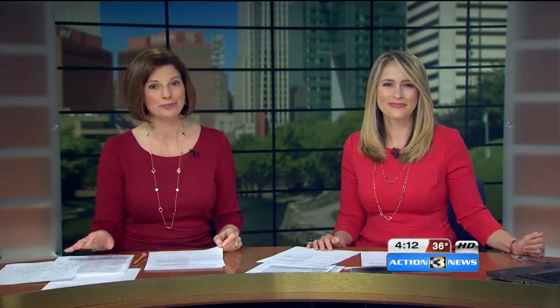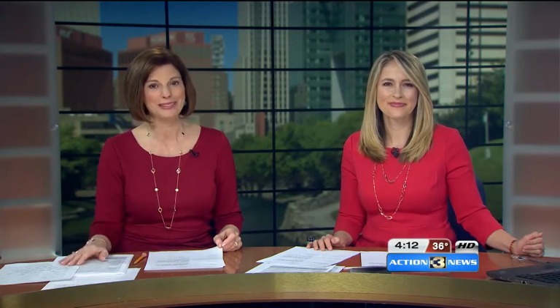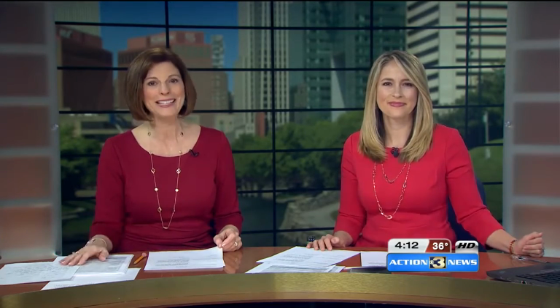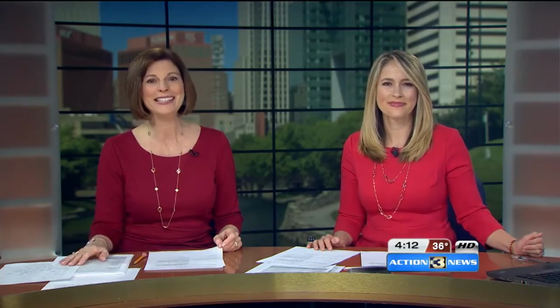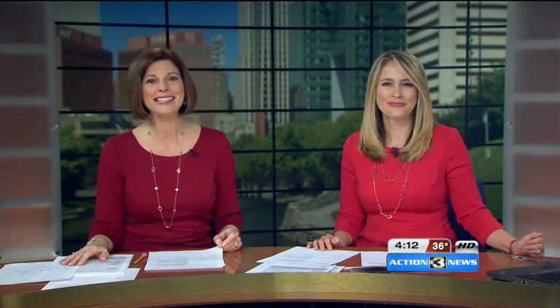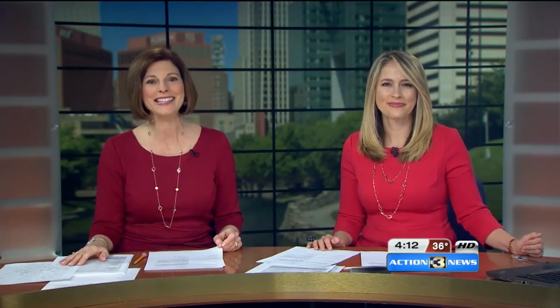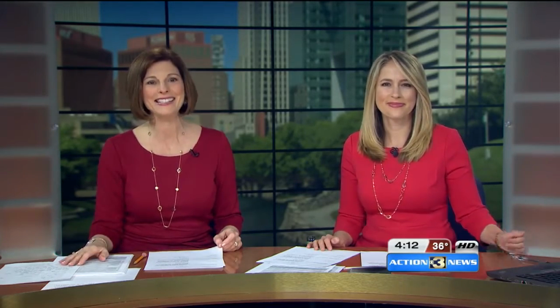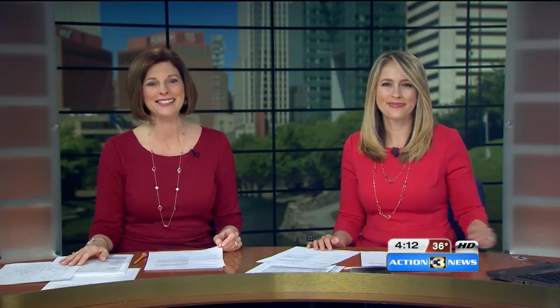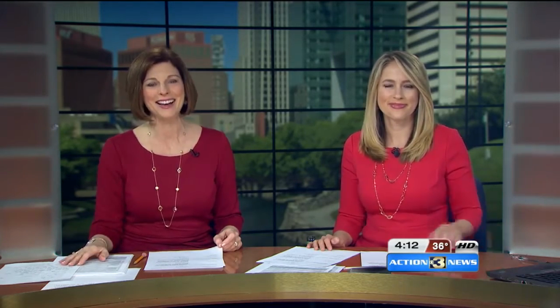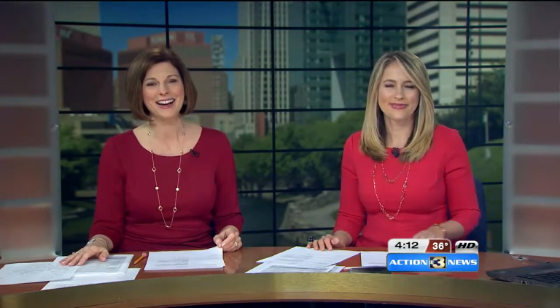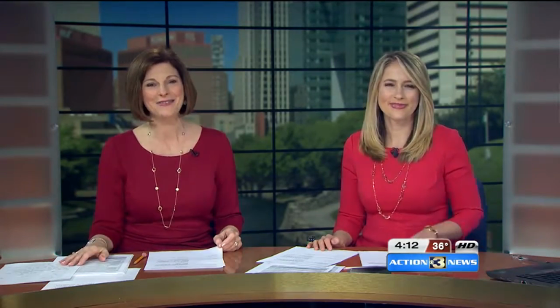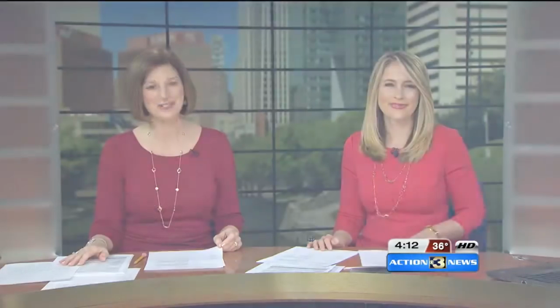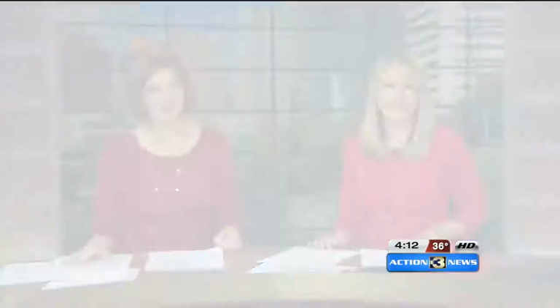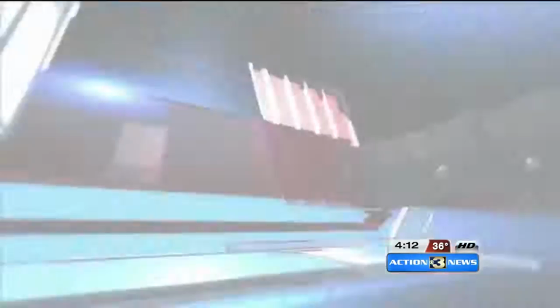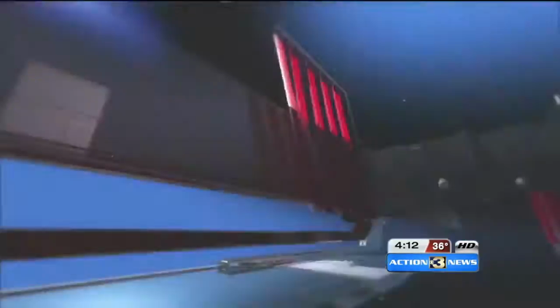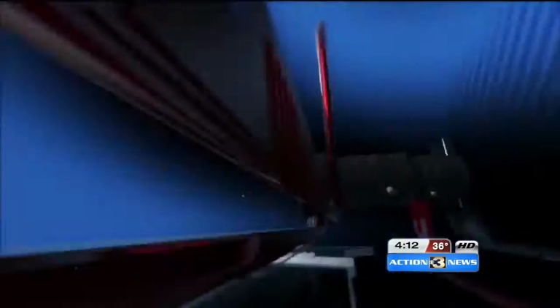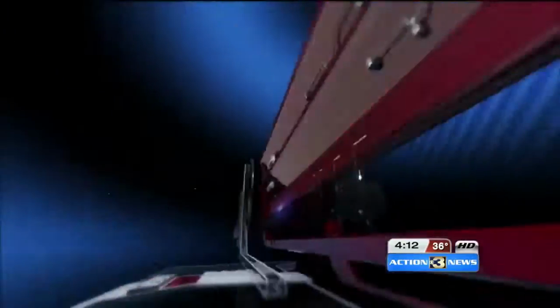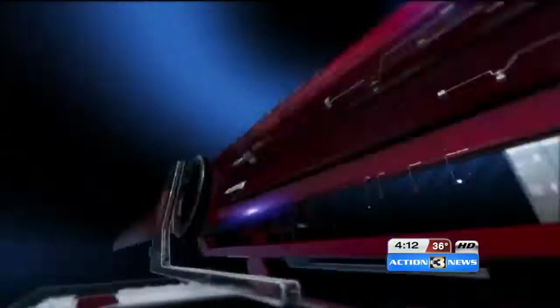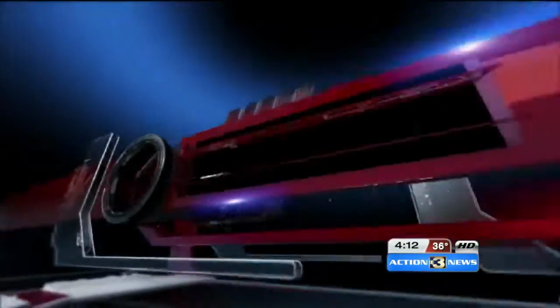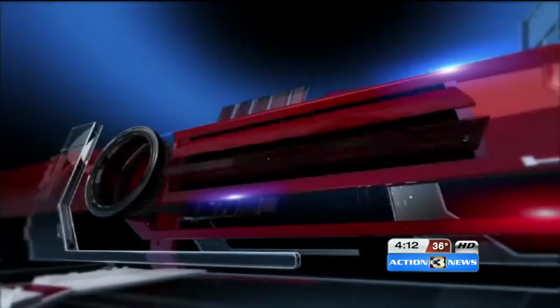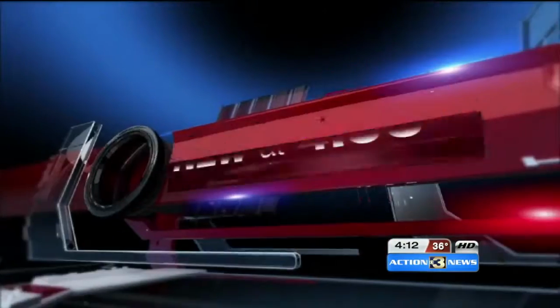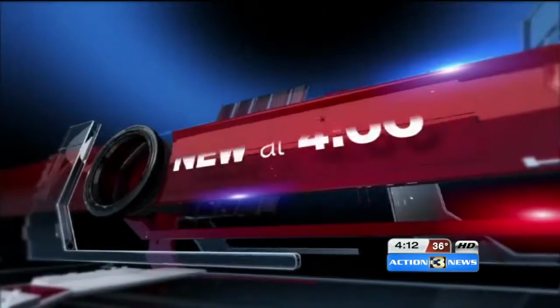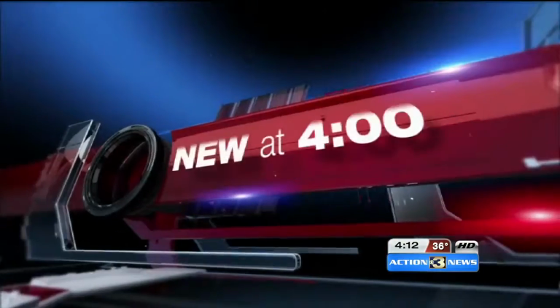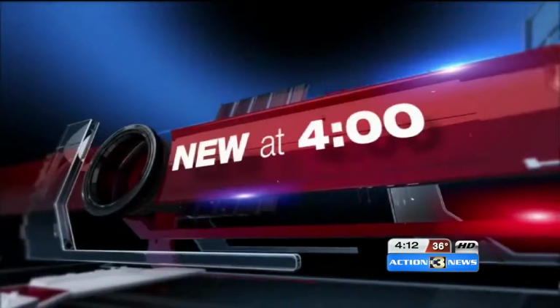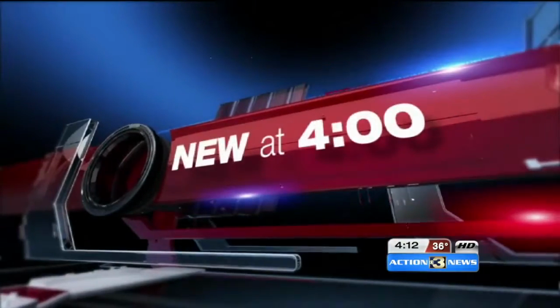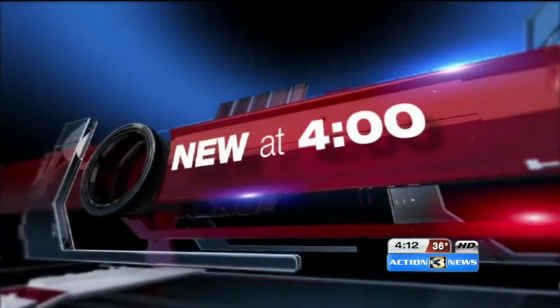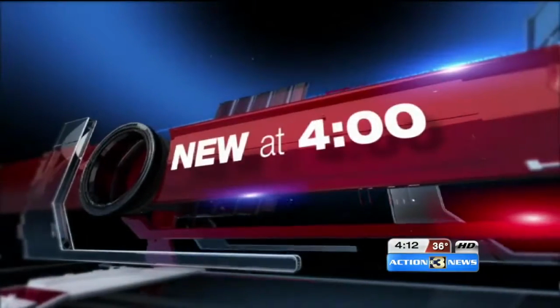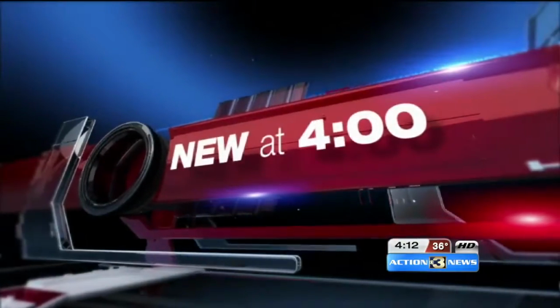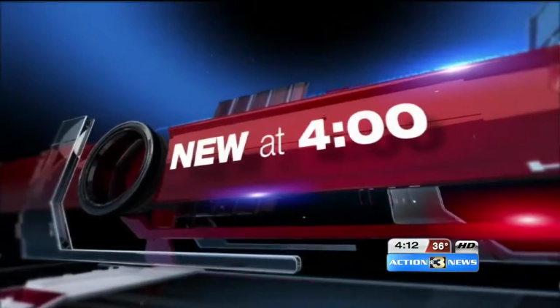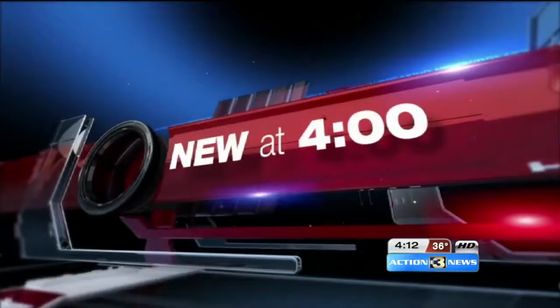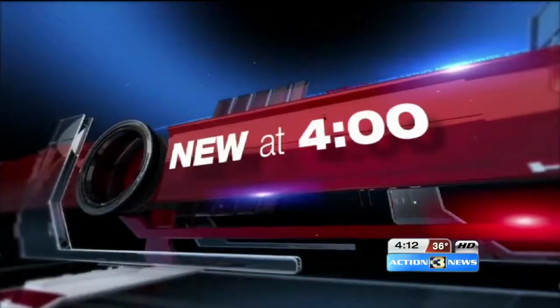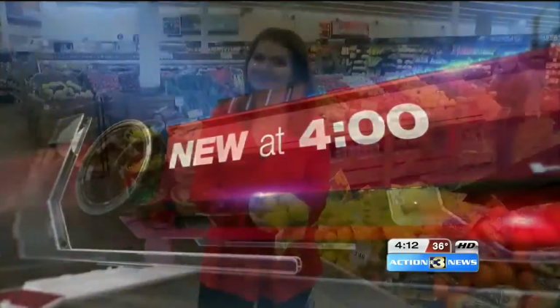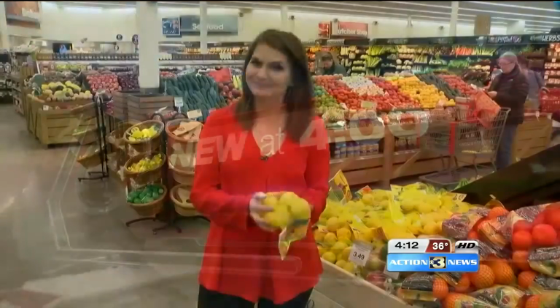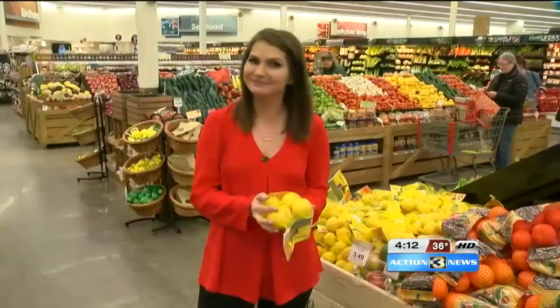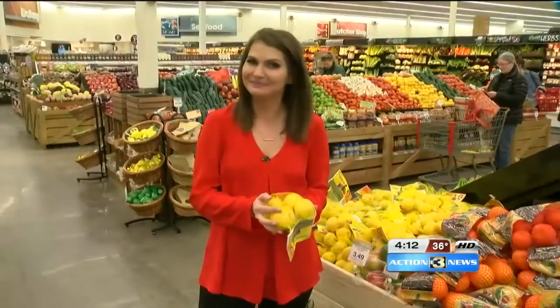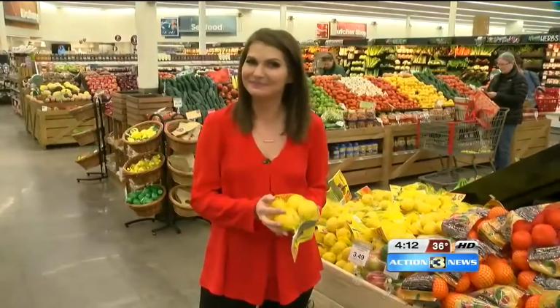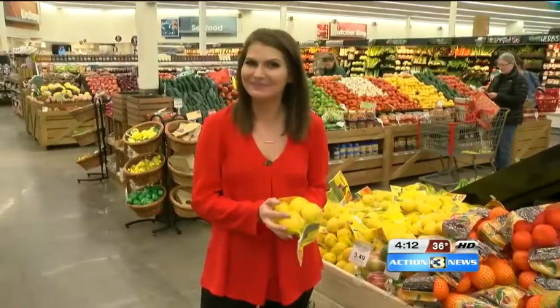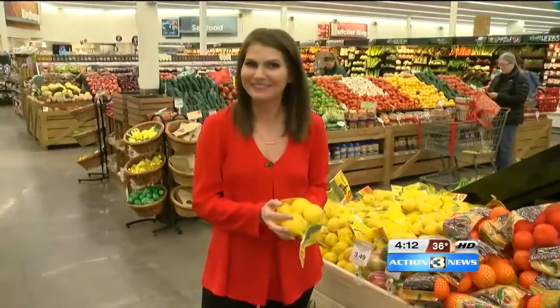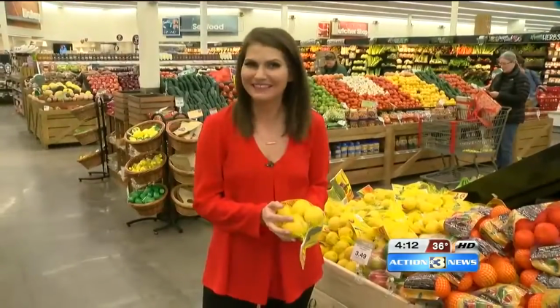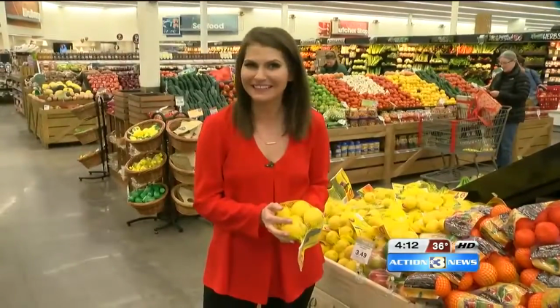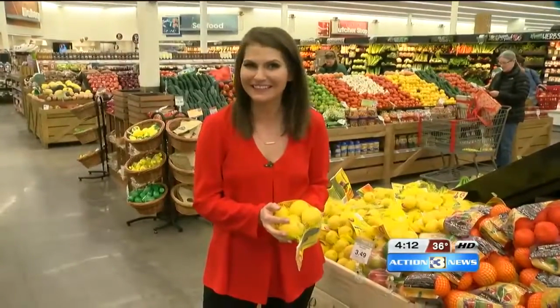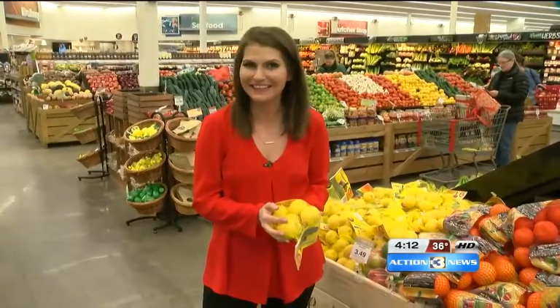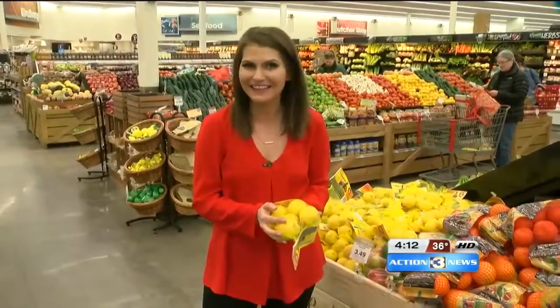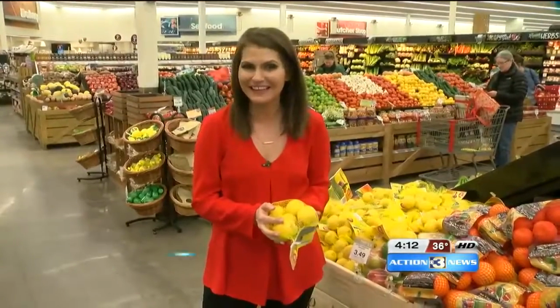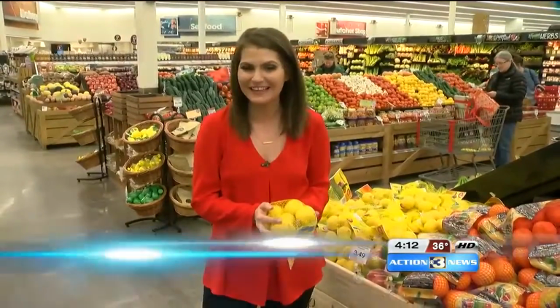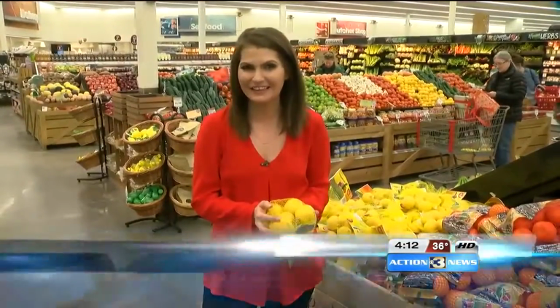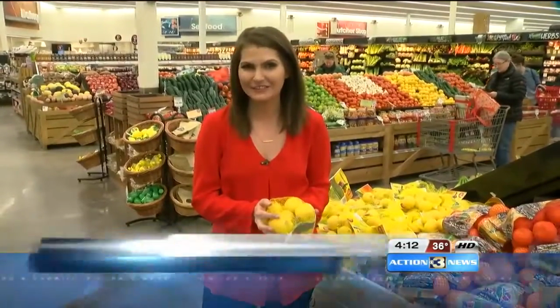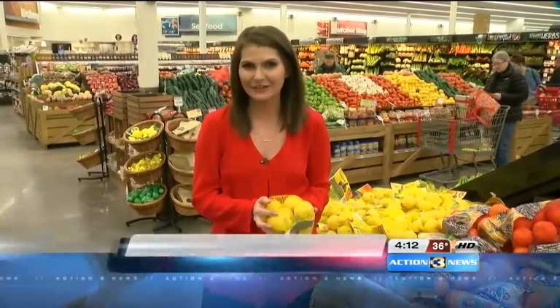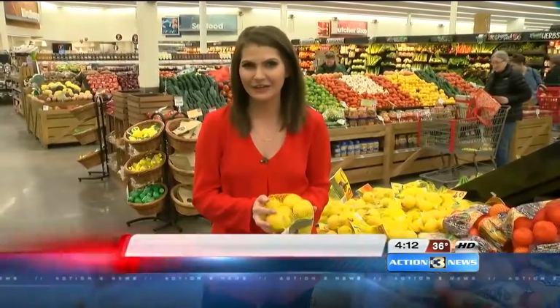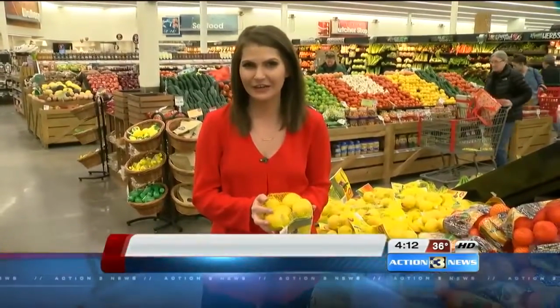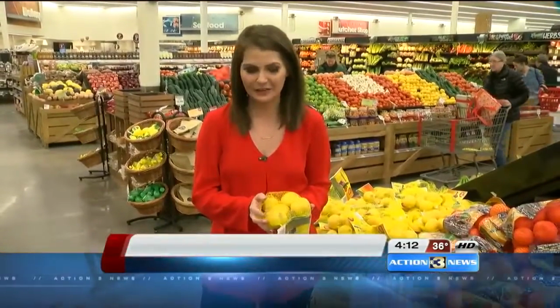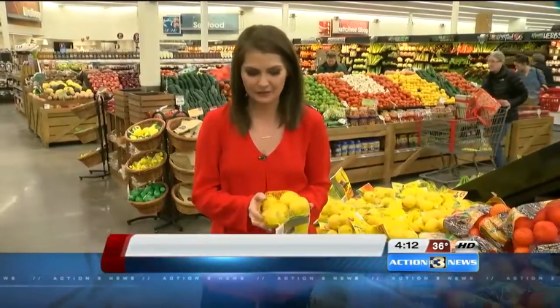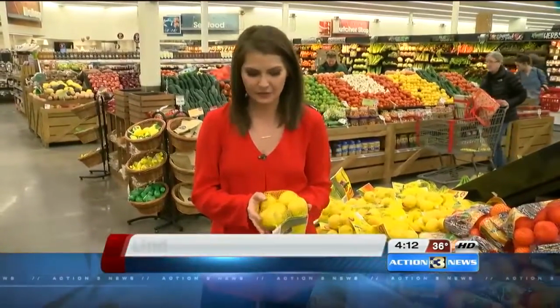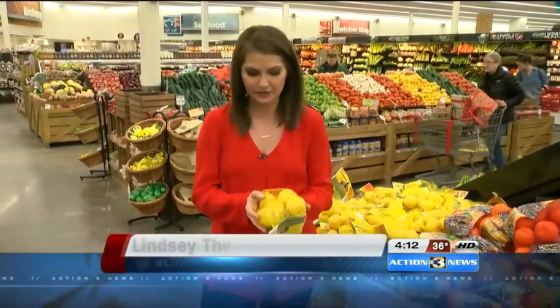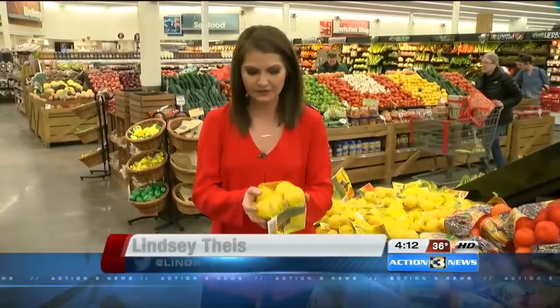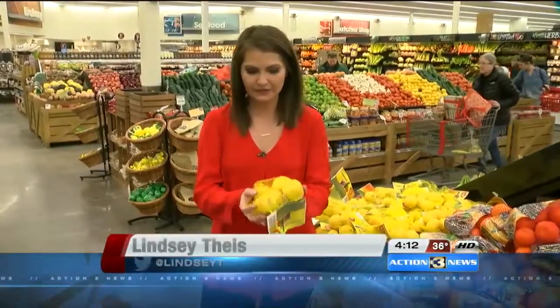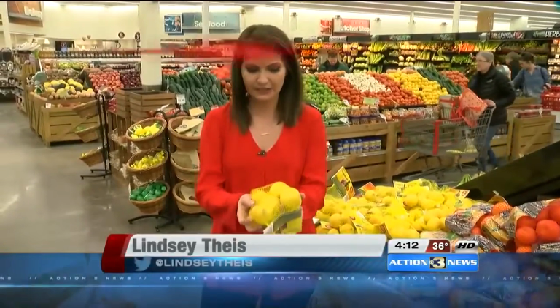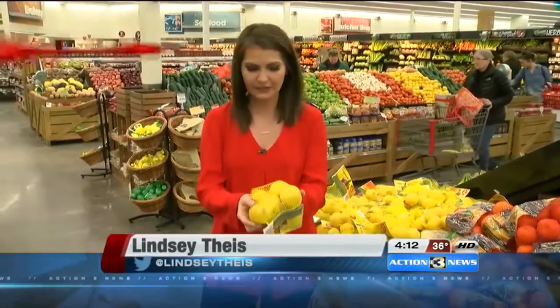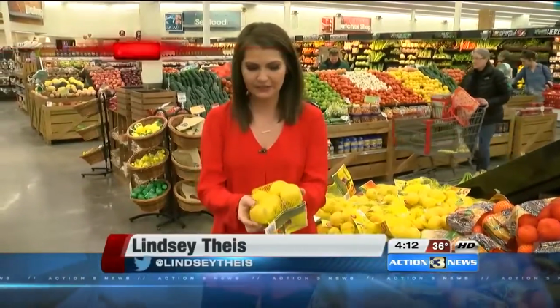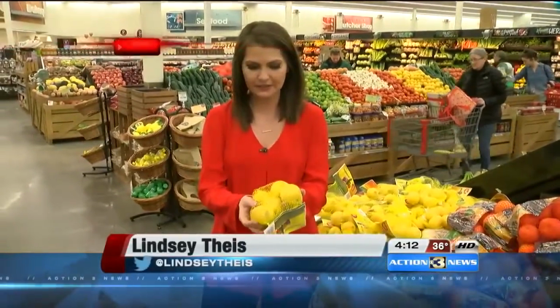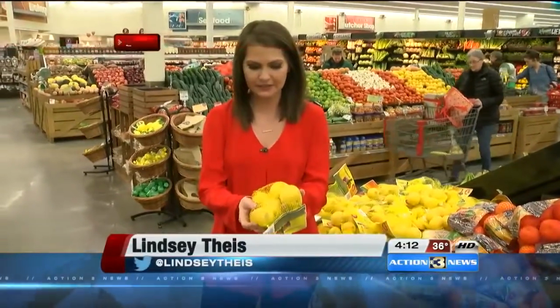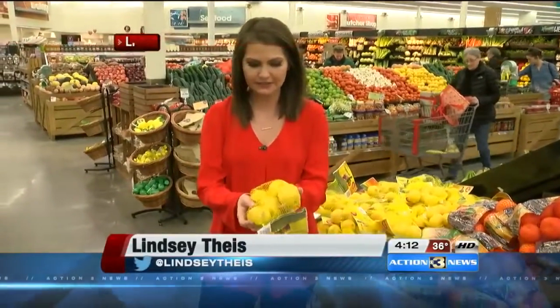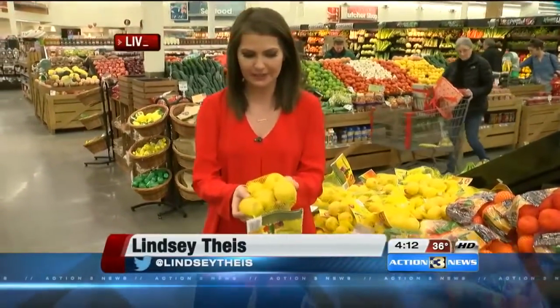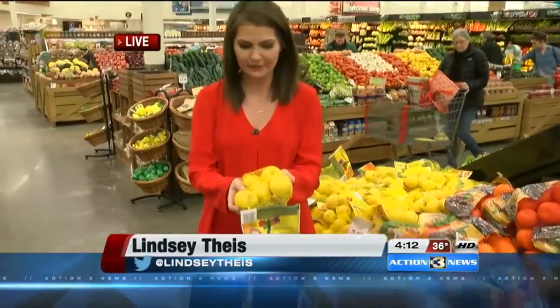Lindsay is live to explain. Take a look at these lemons.